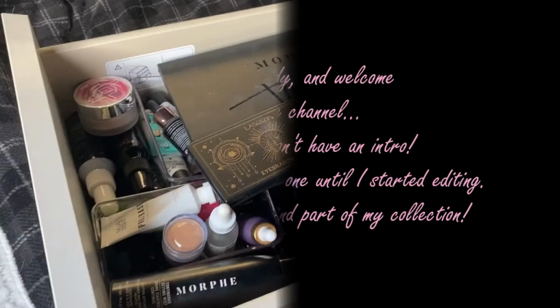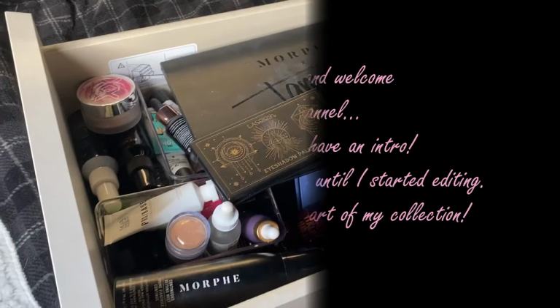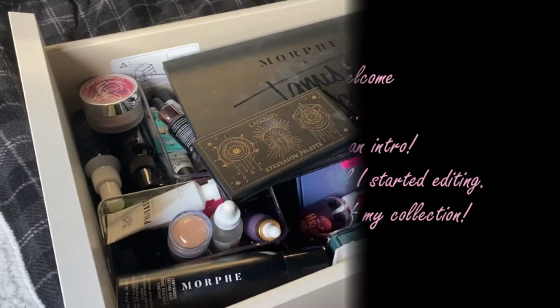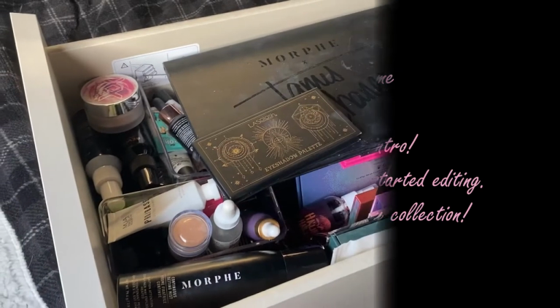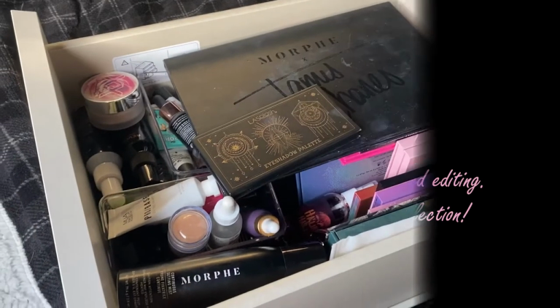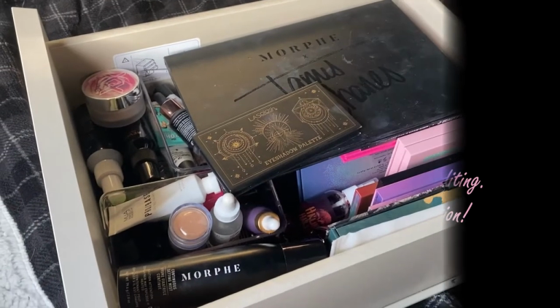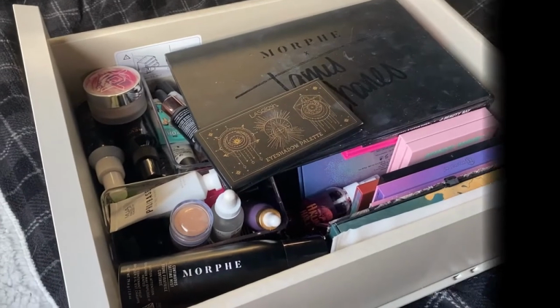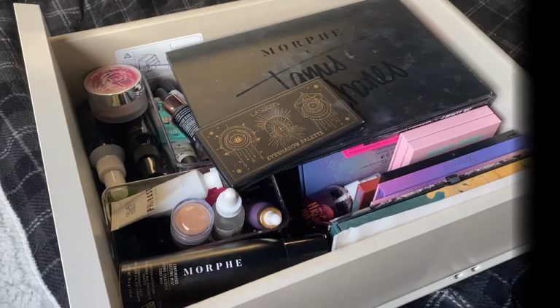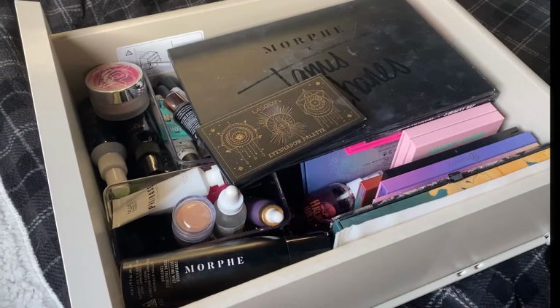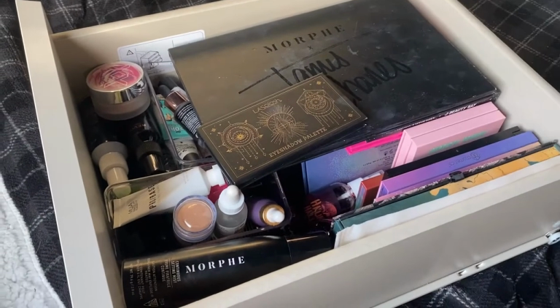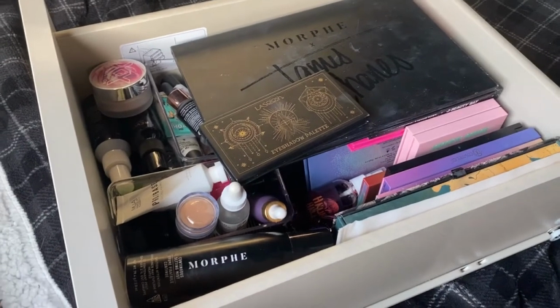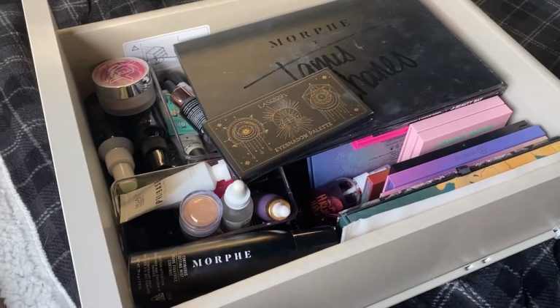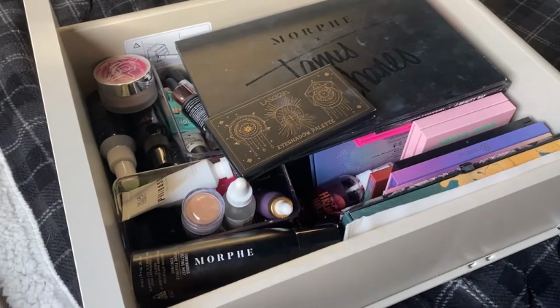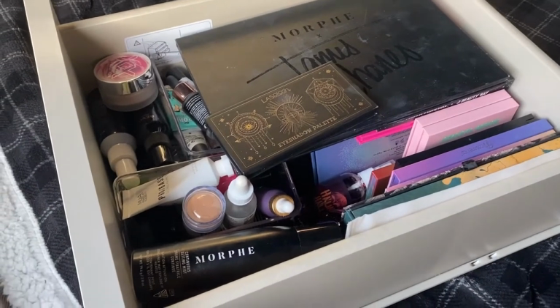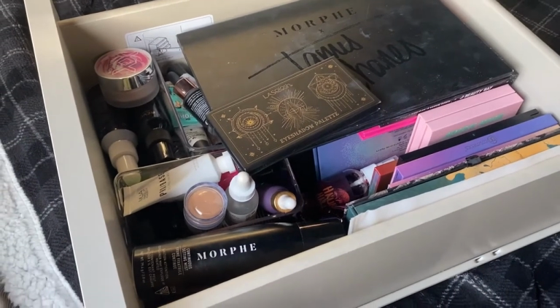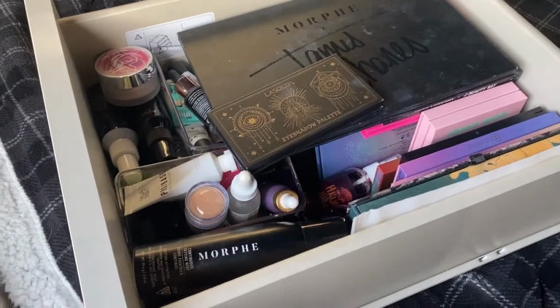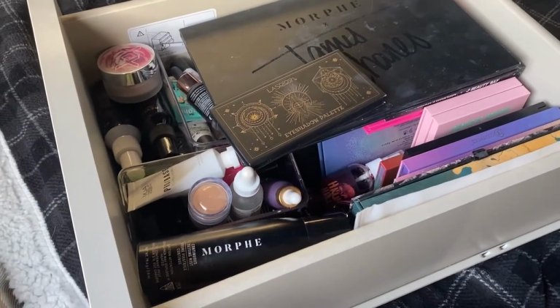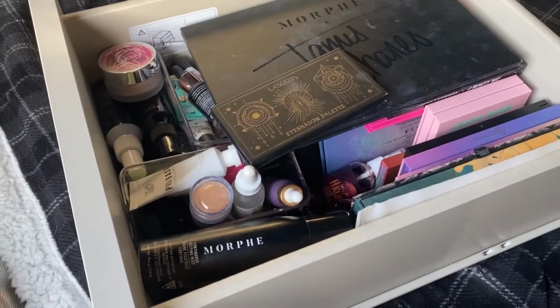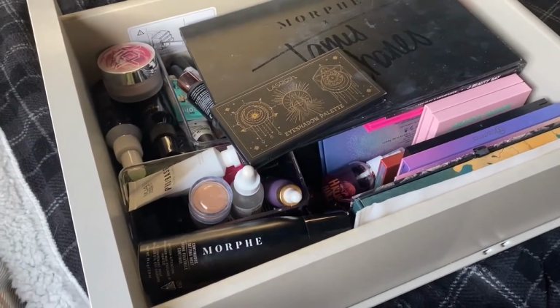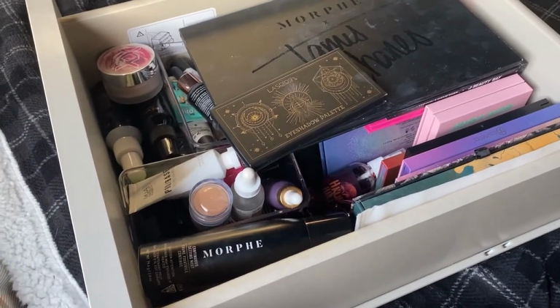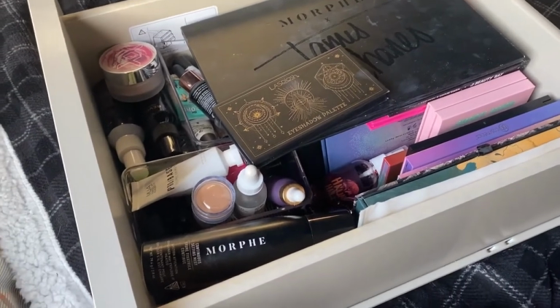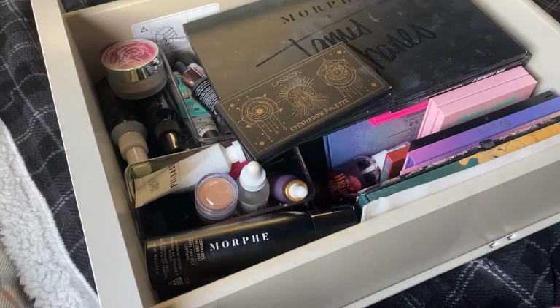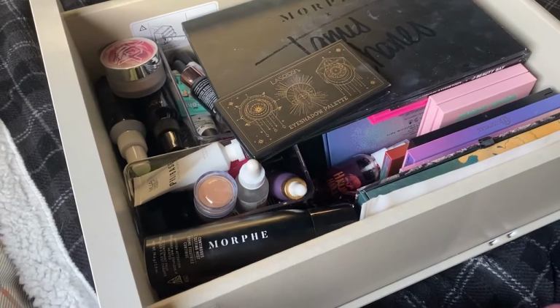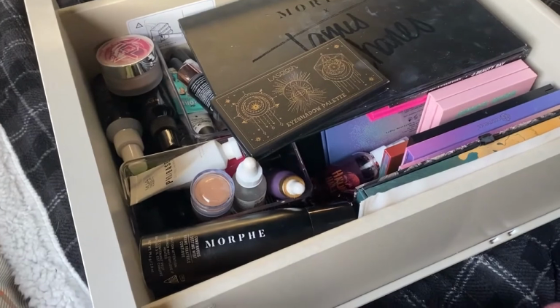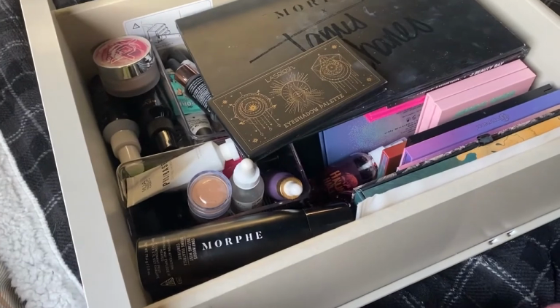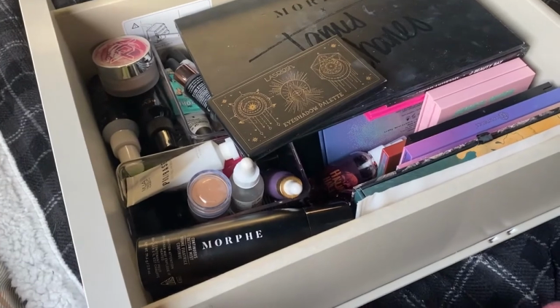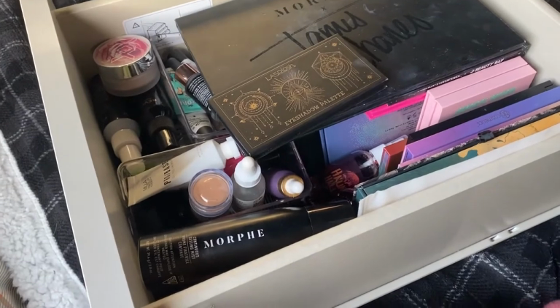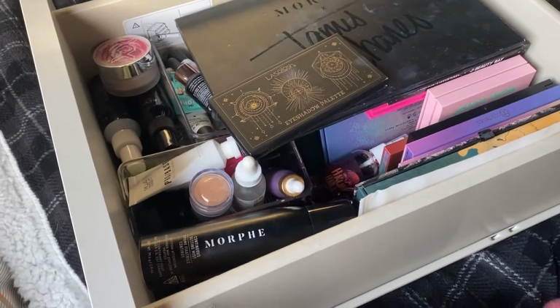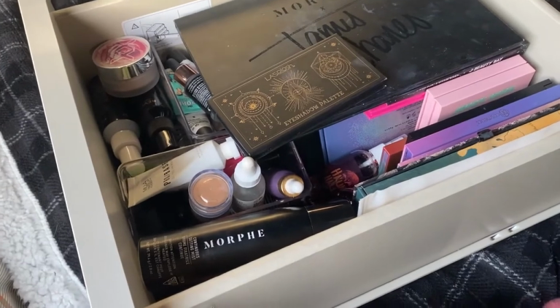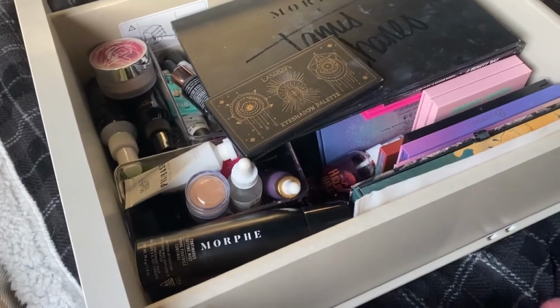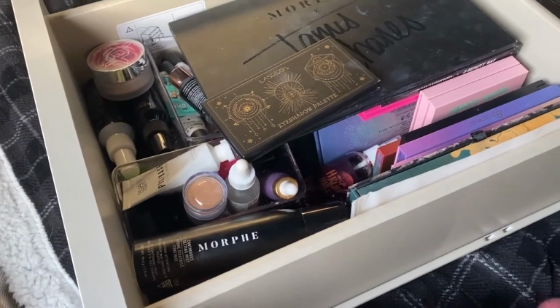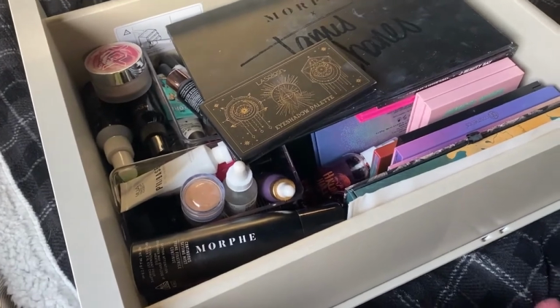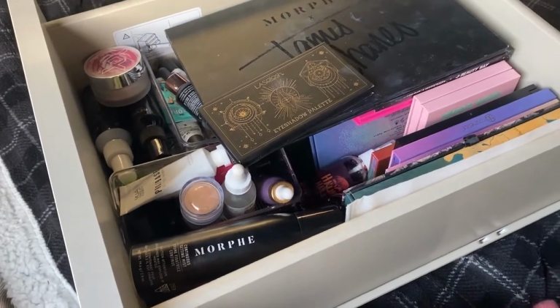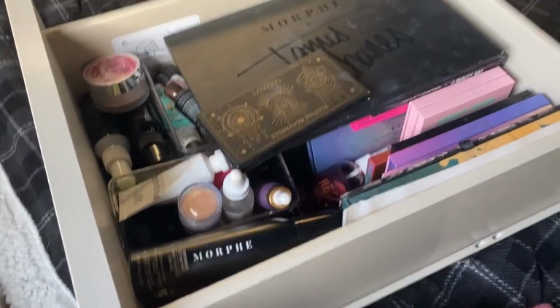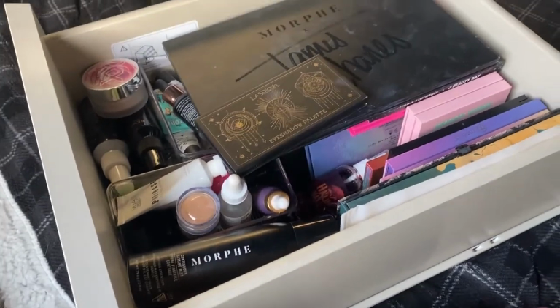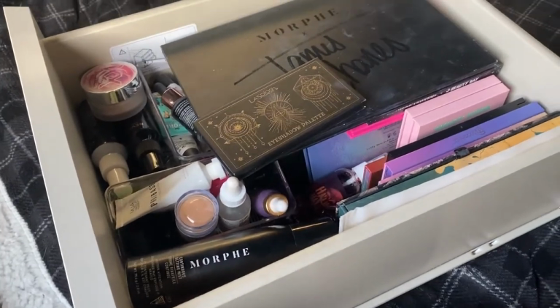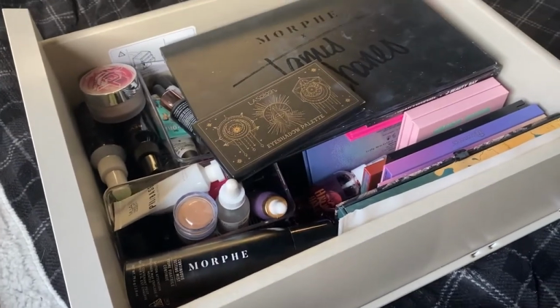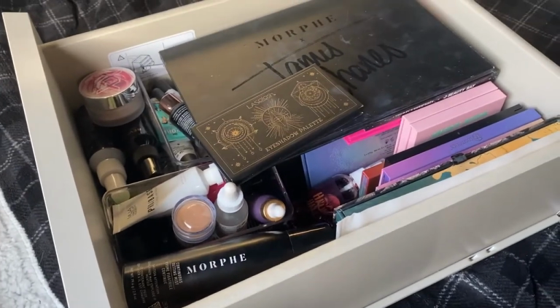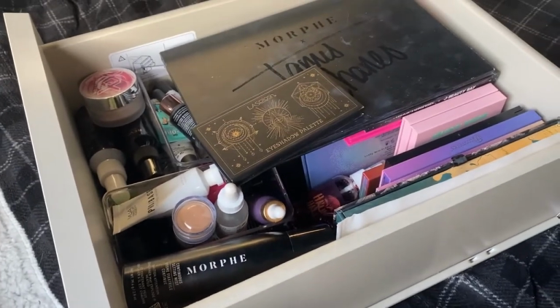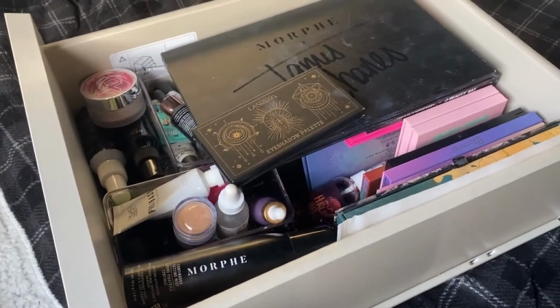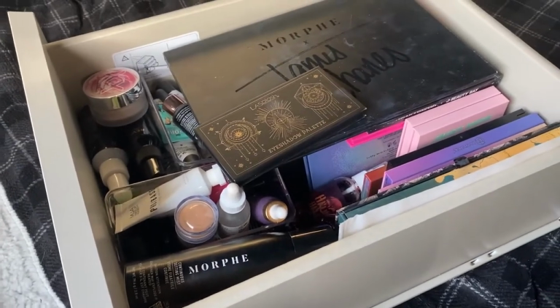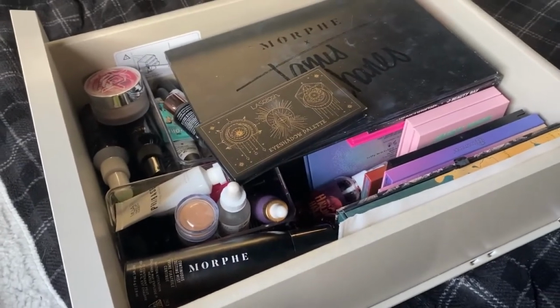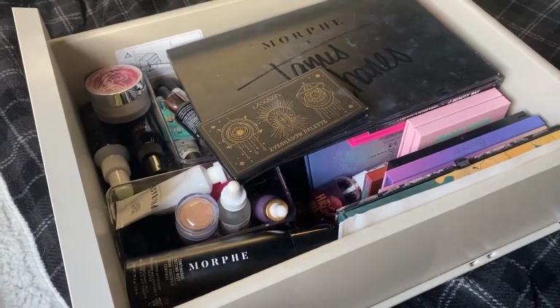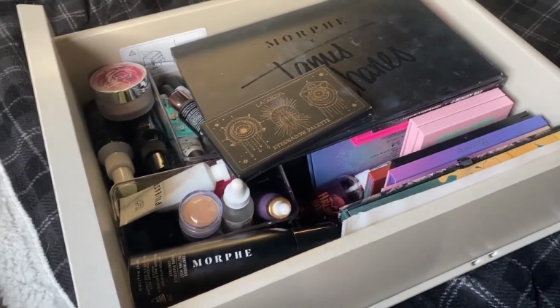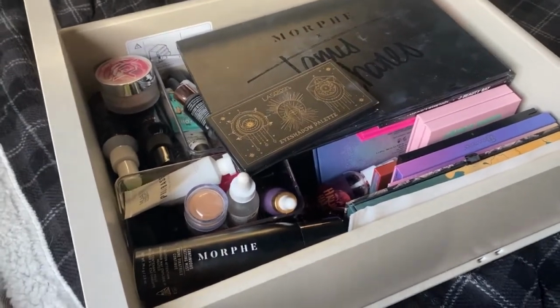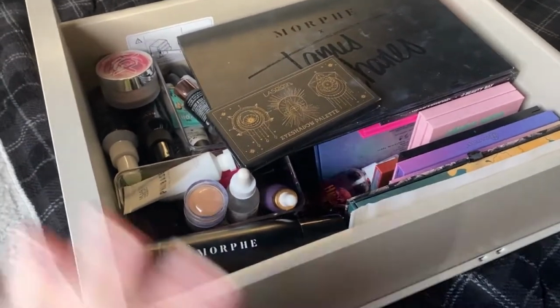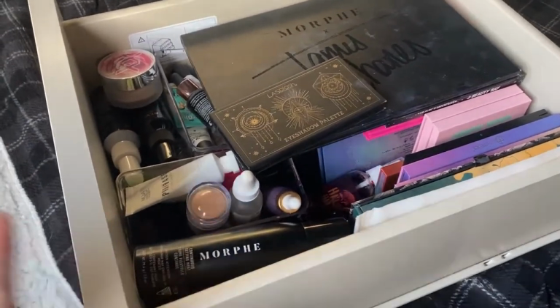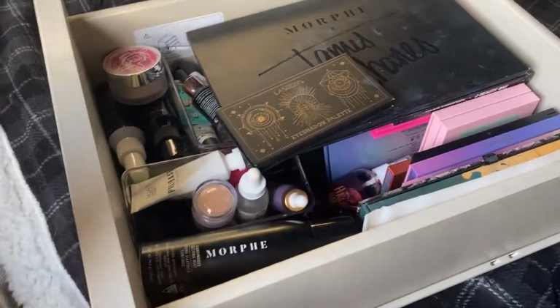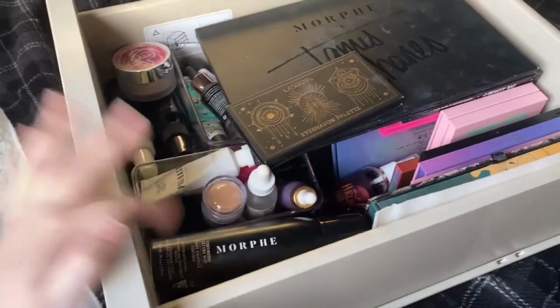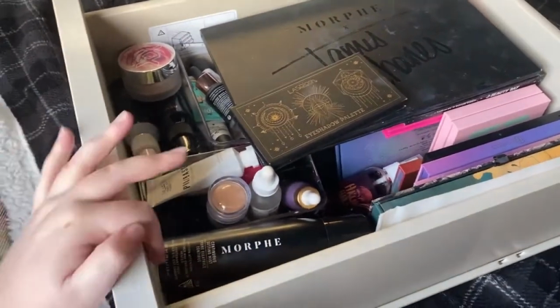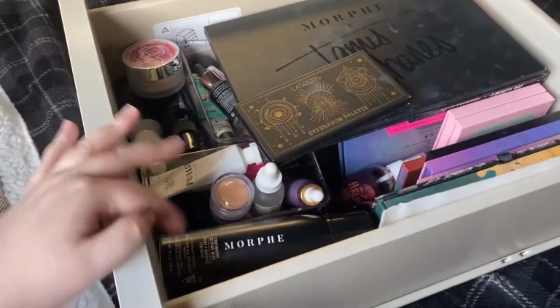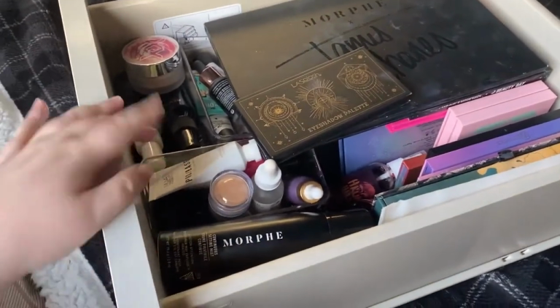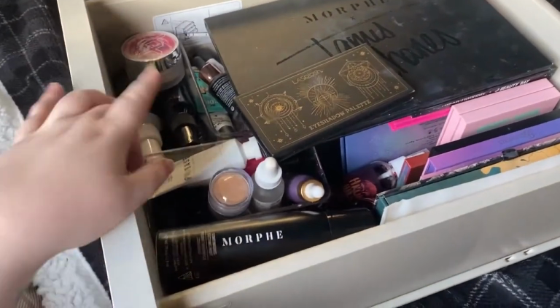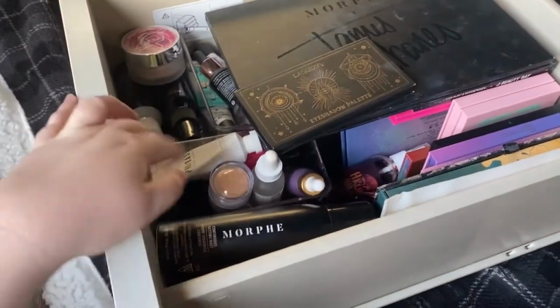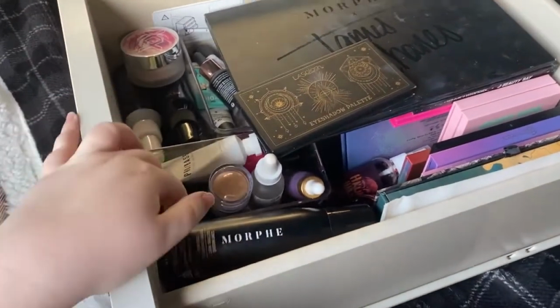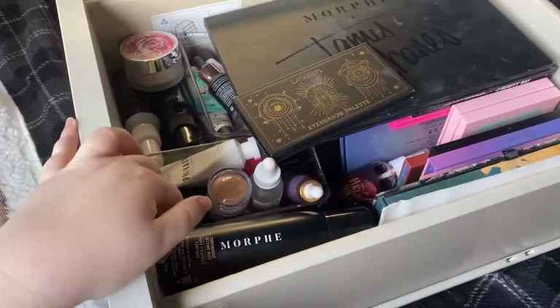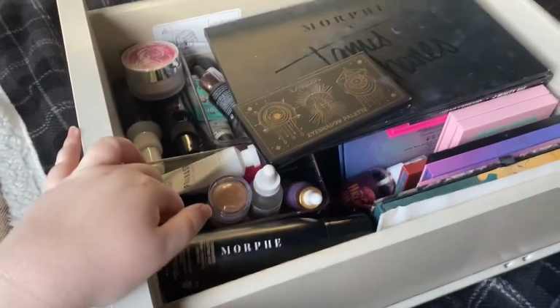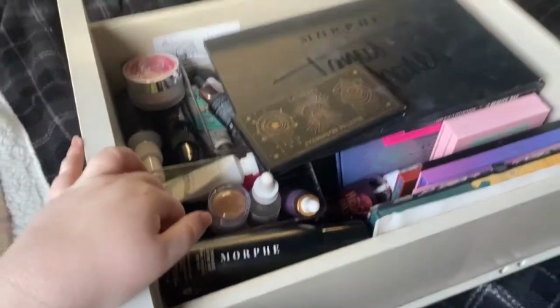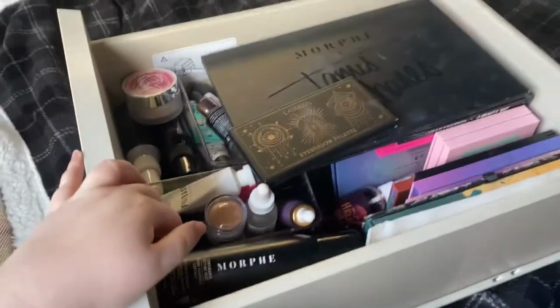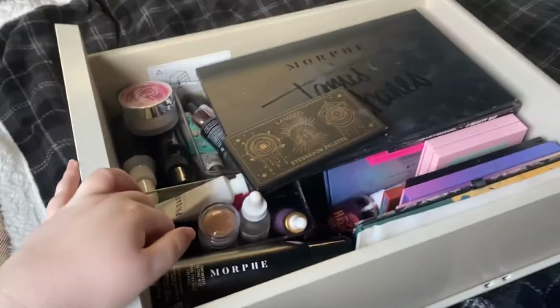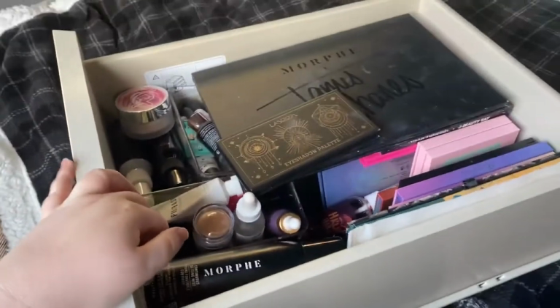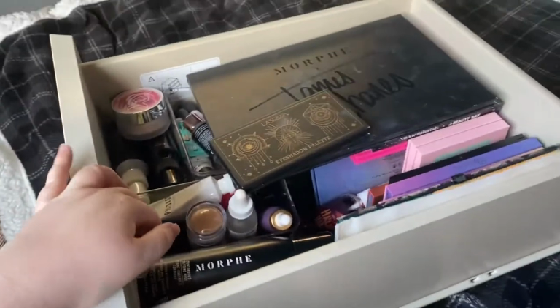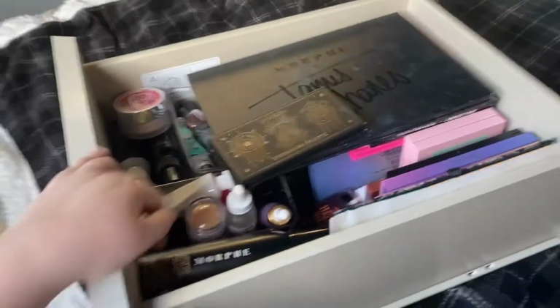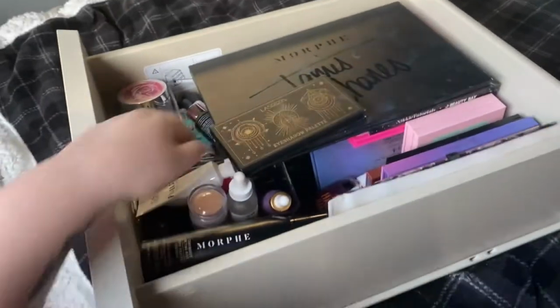This drawer is just sort of a mishmash of higher end palettes and then primers and setting sprays.